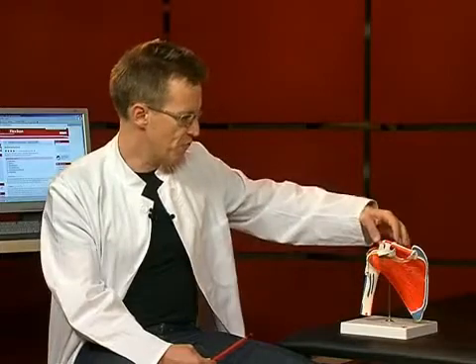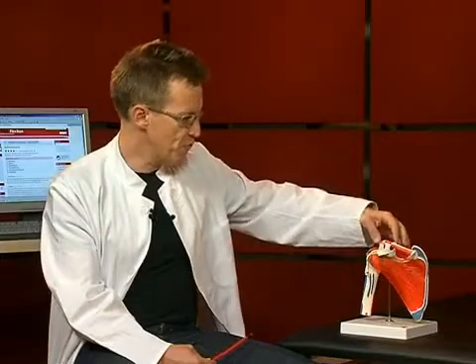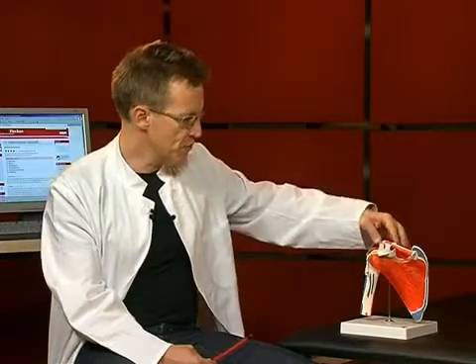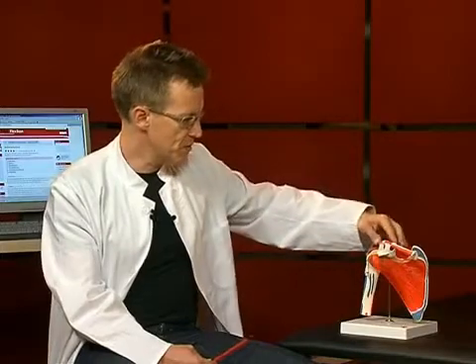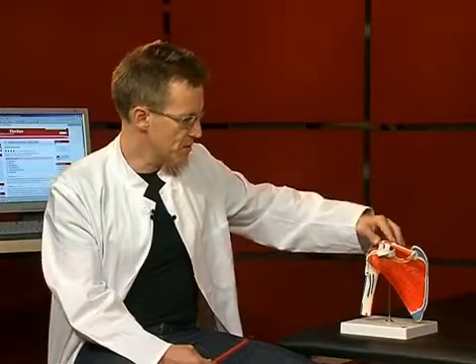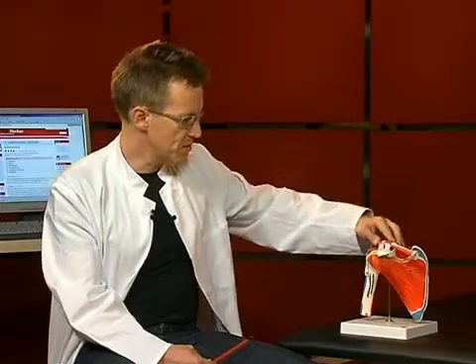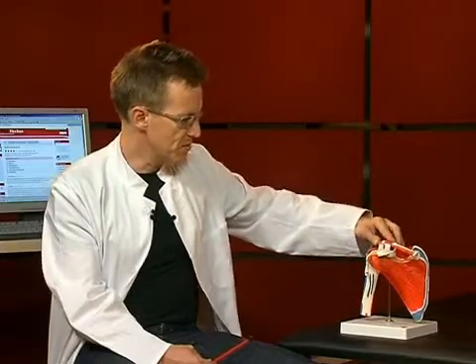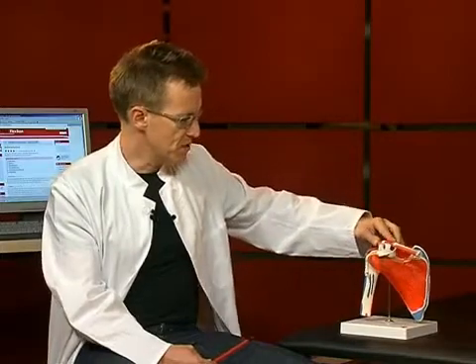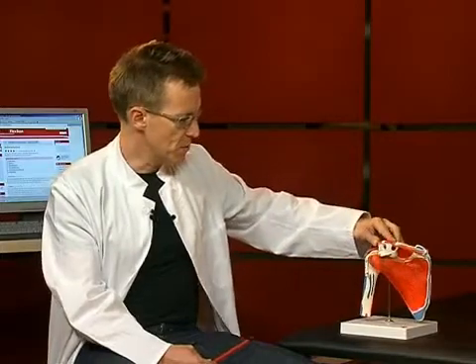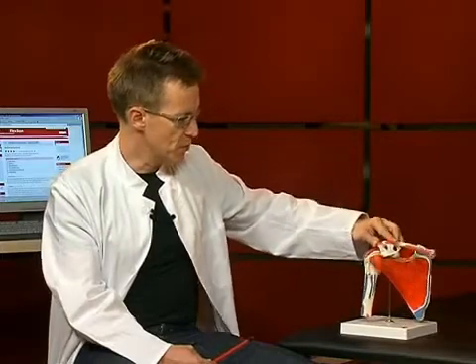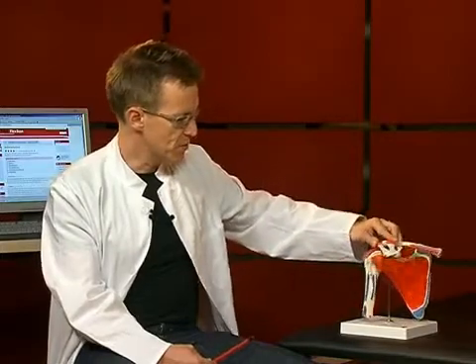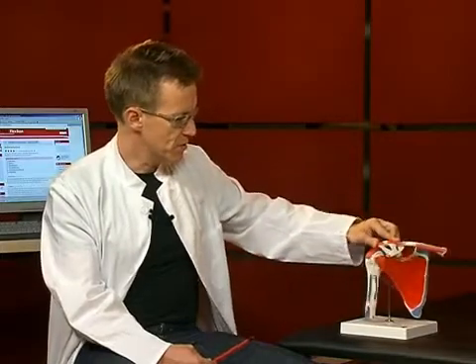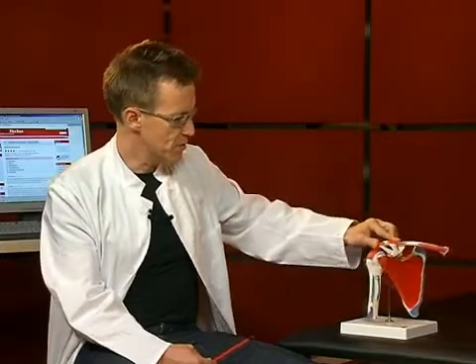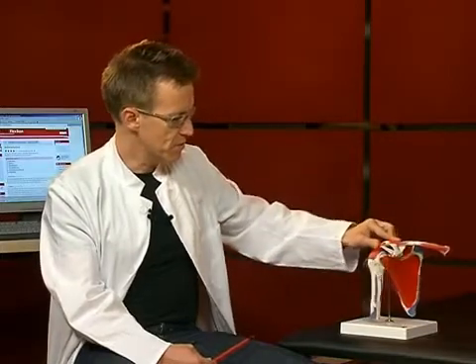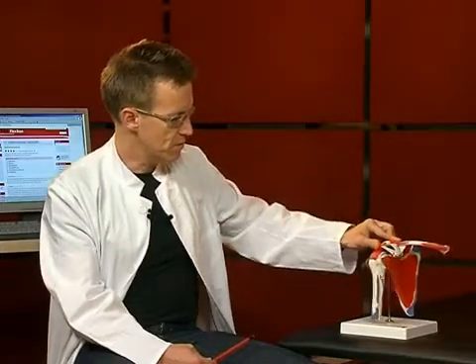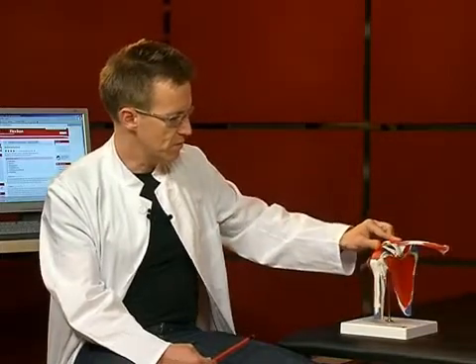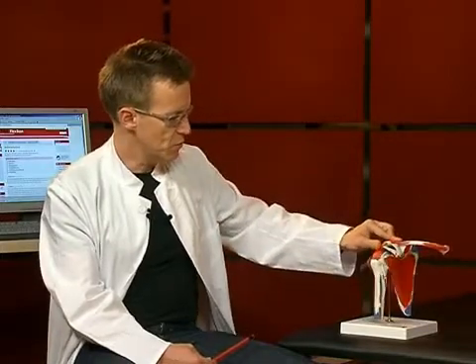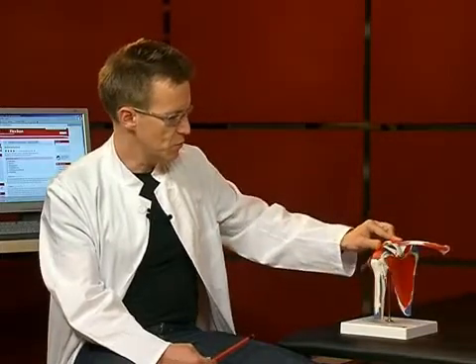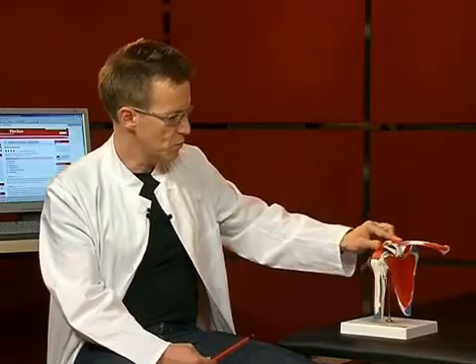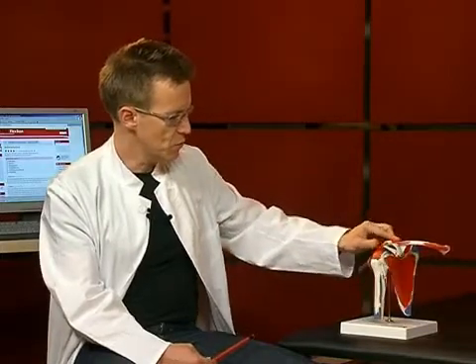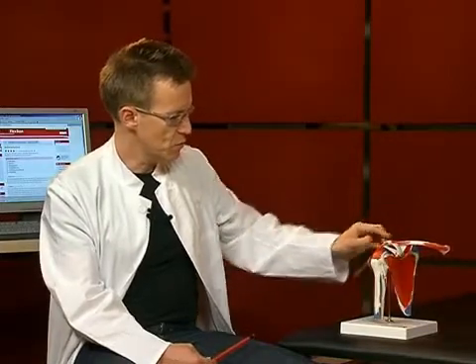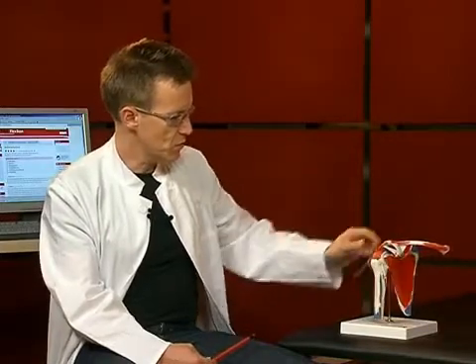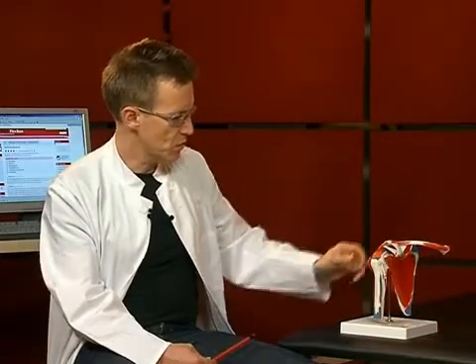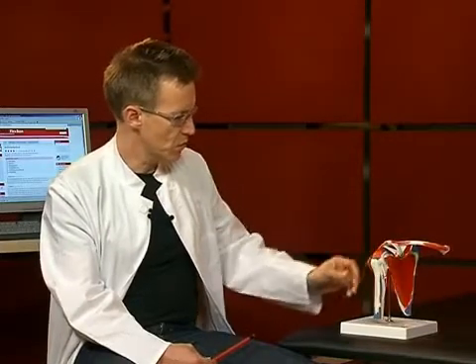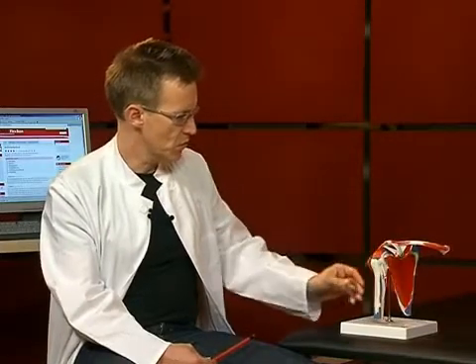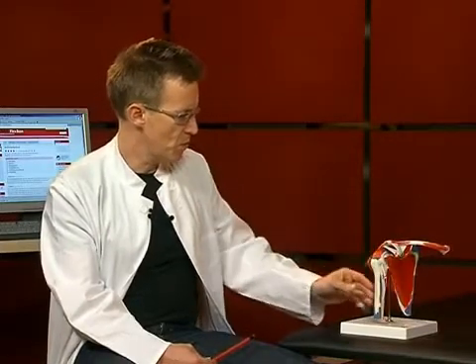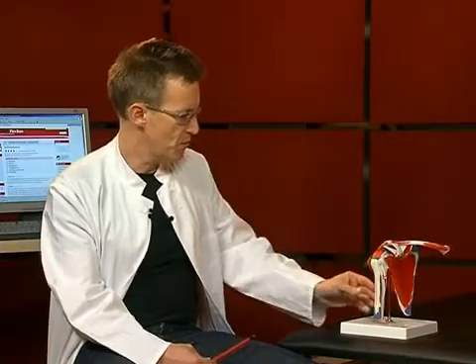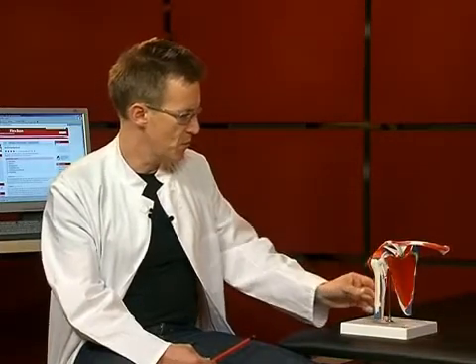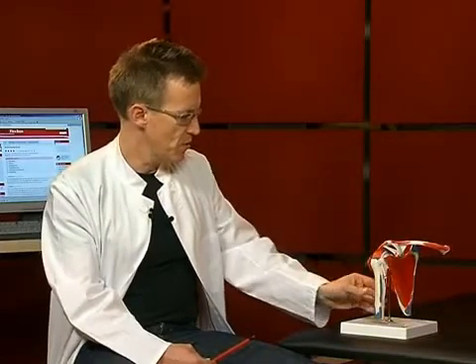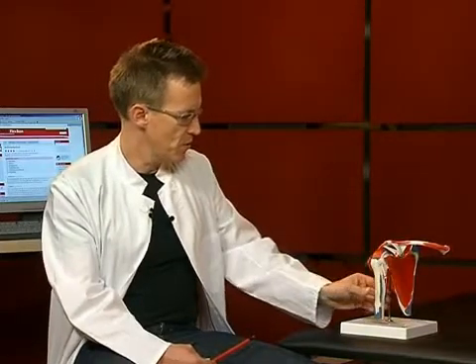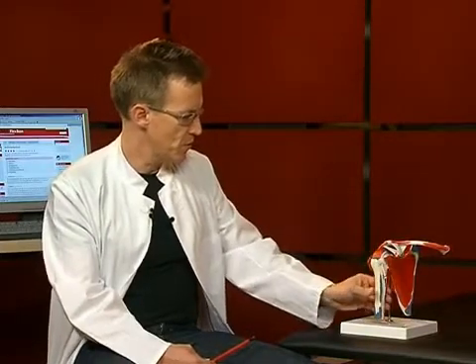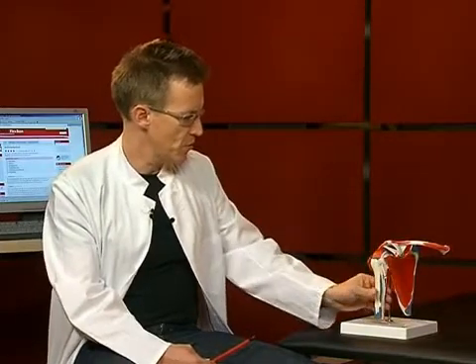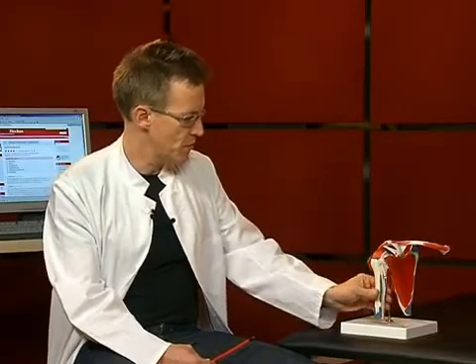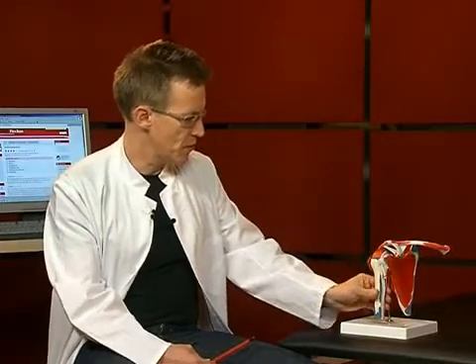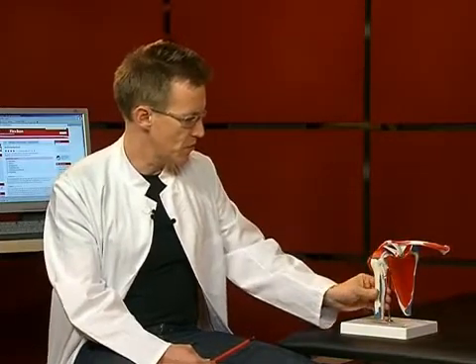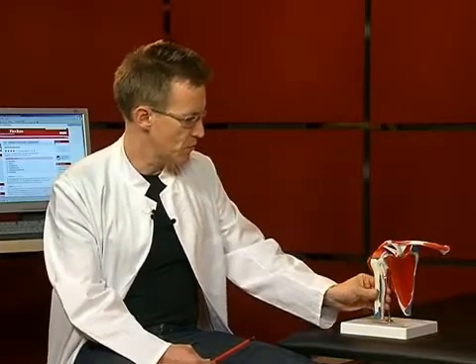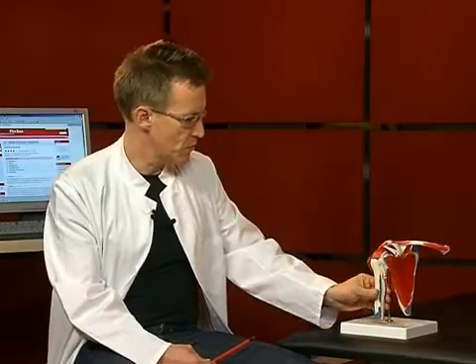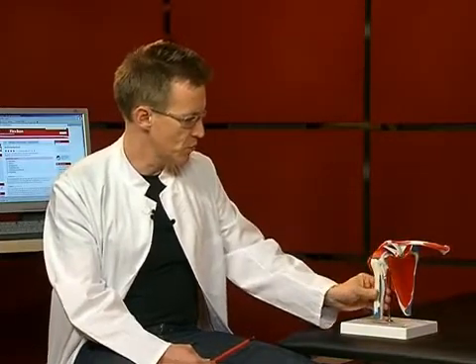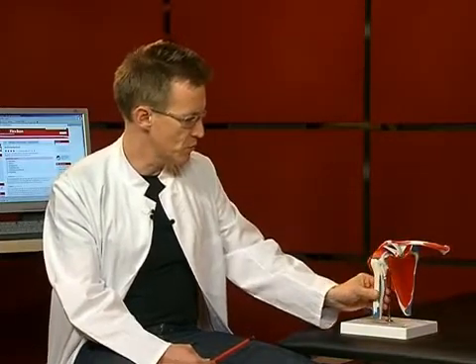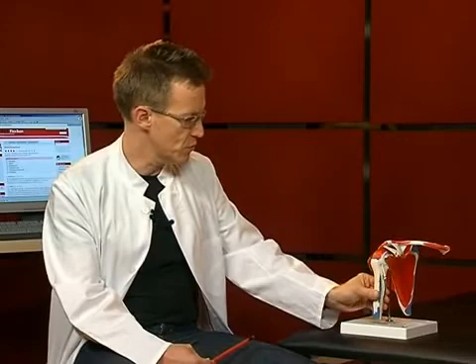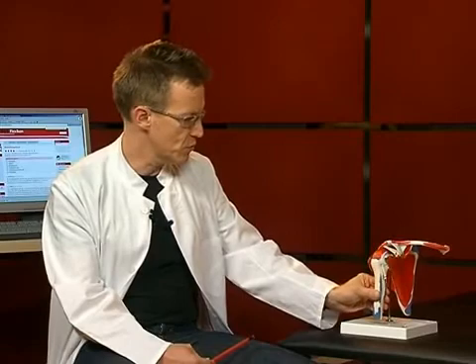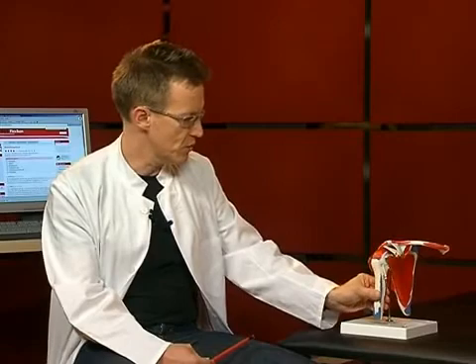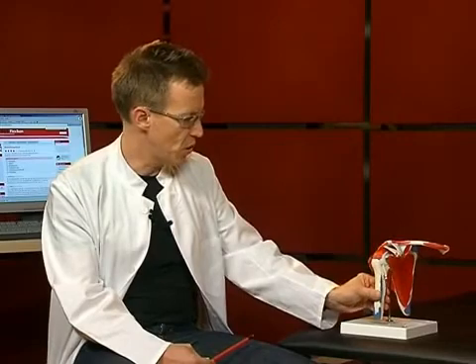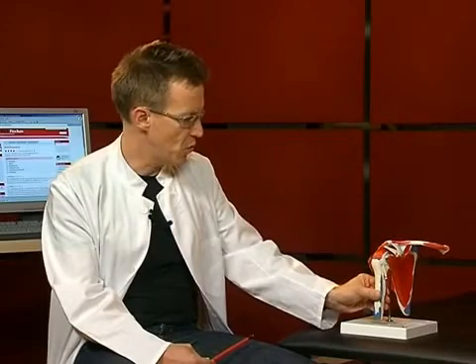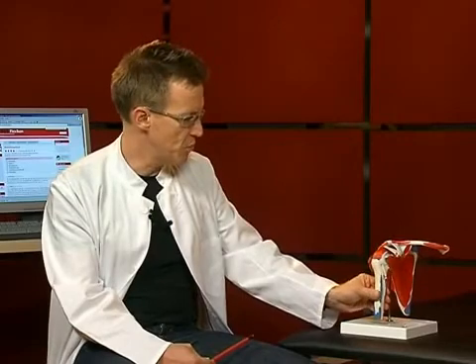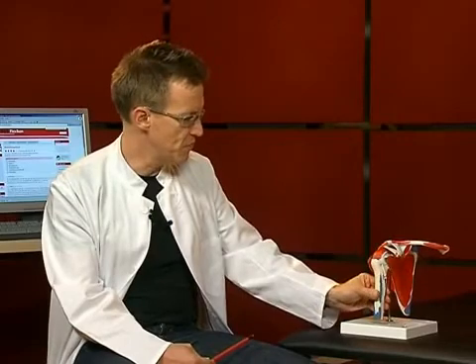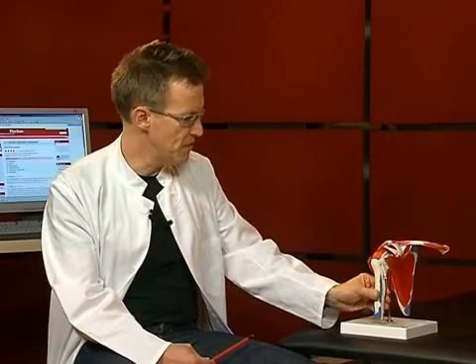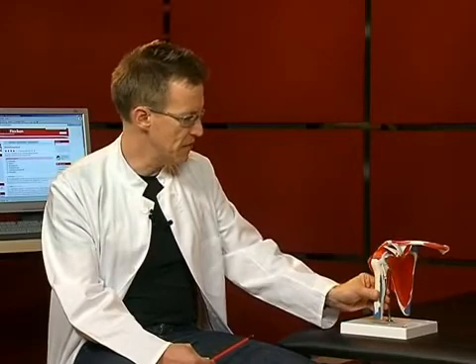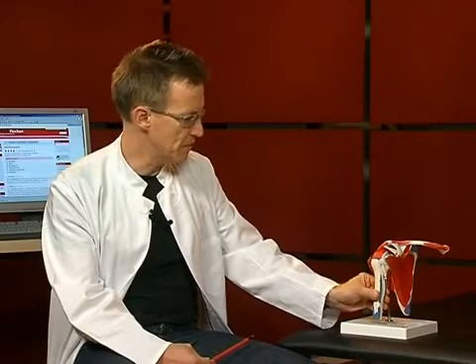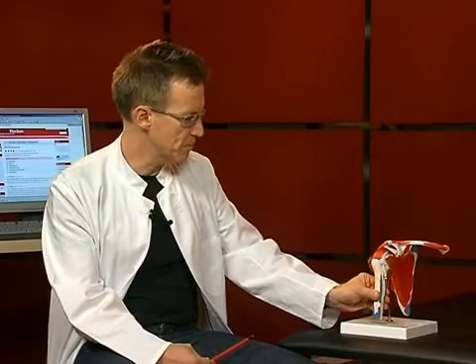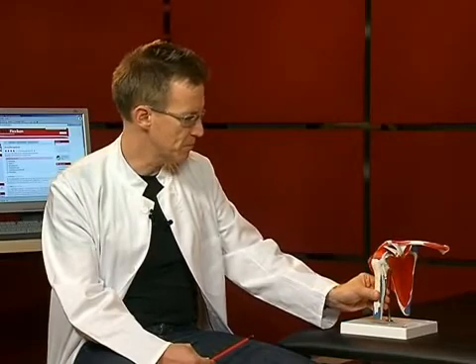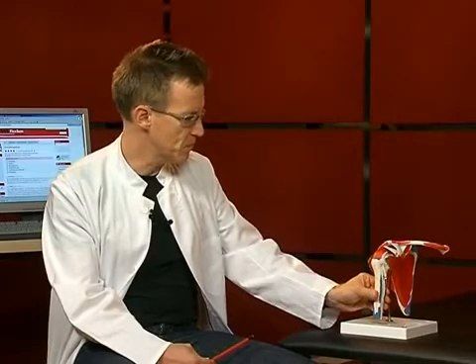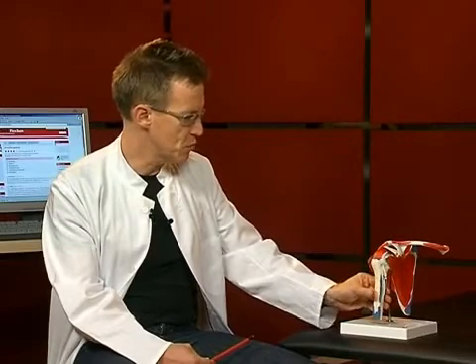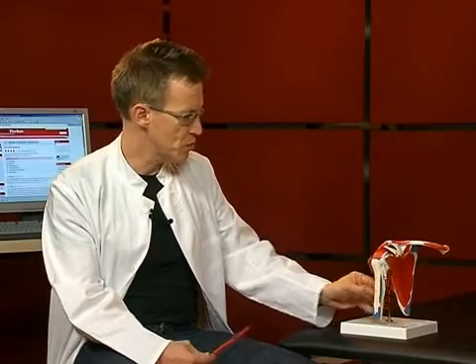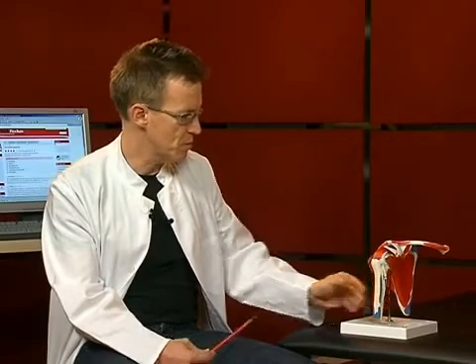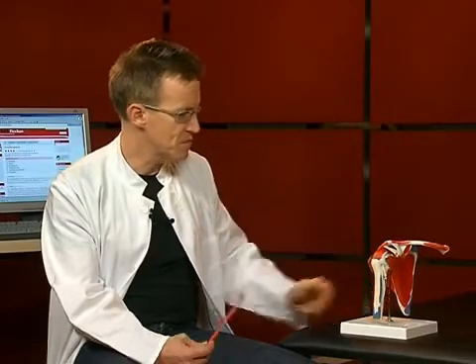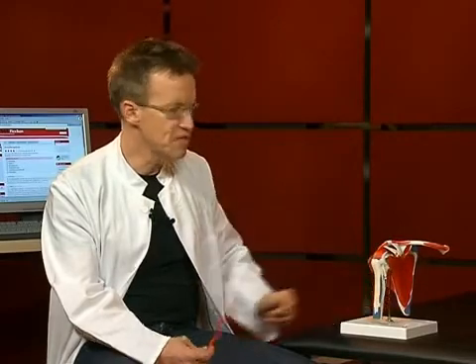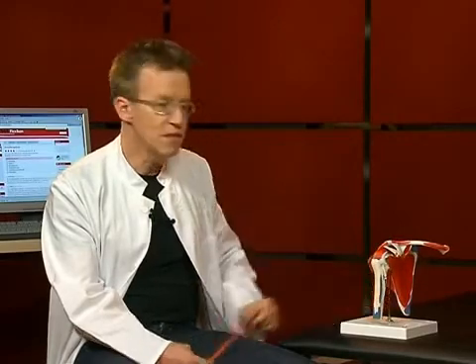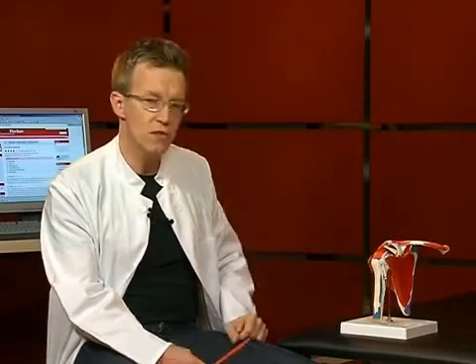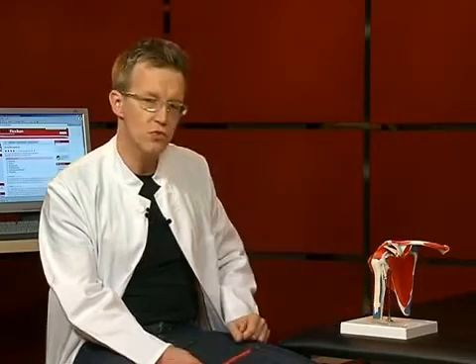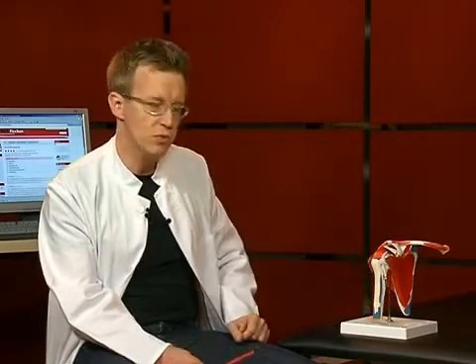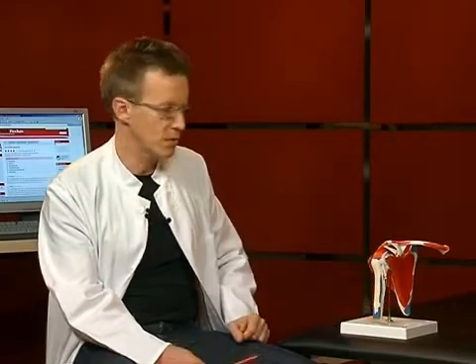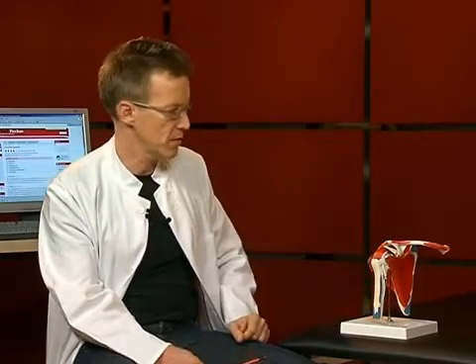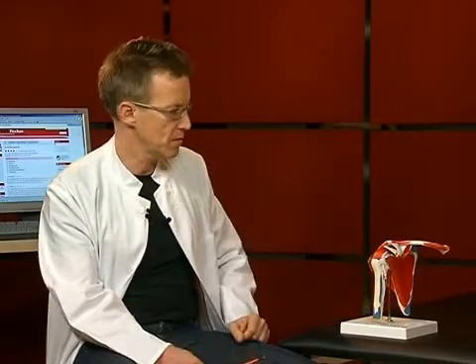Together, these four muscles lead to the head of the humerus and can also move the humerus. They stabilize the shoulder joint.